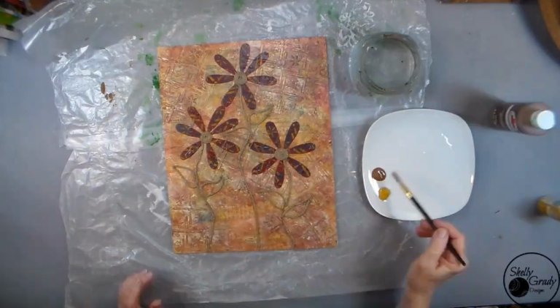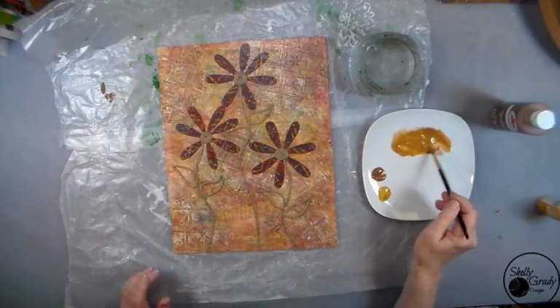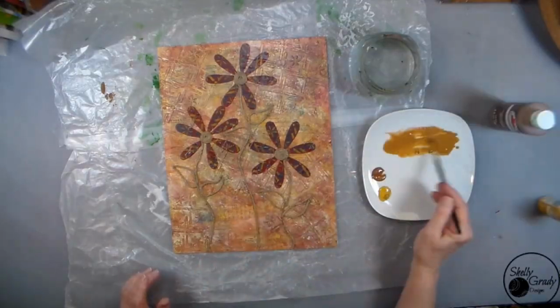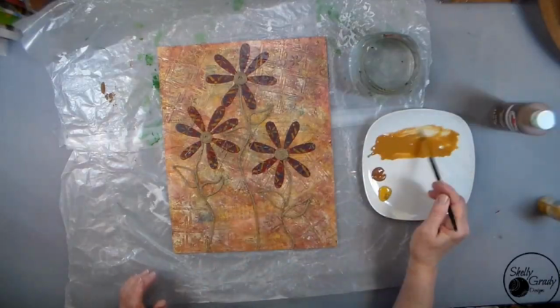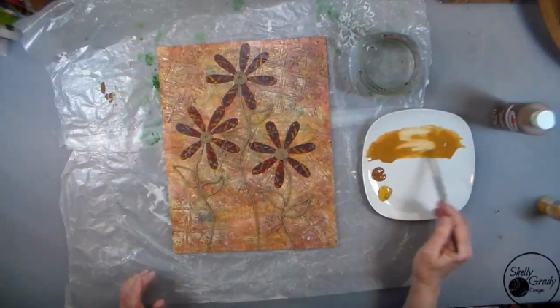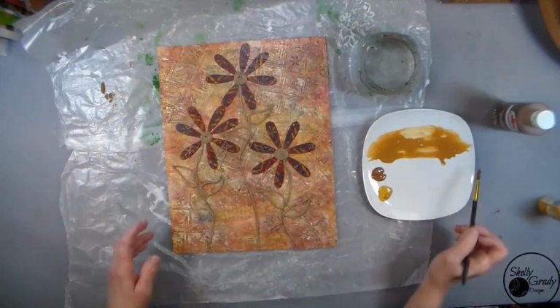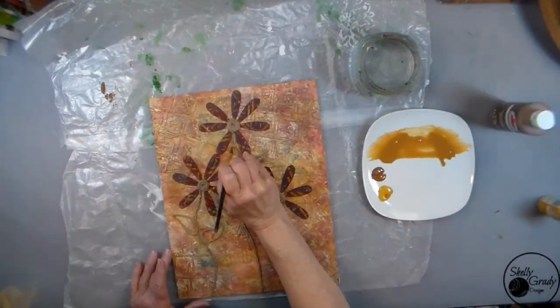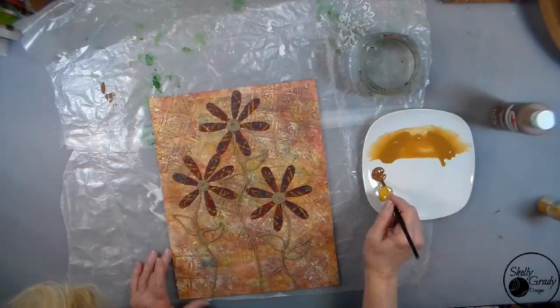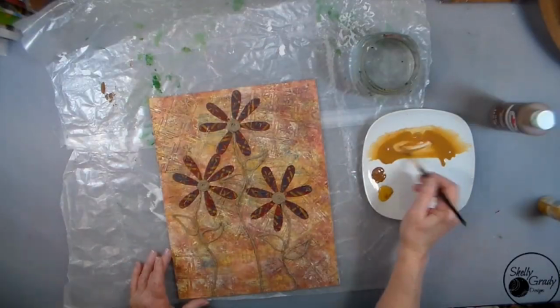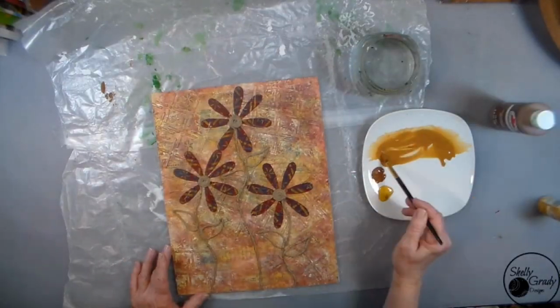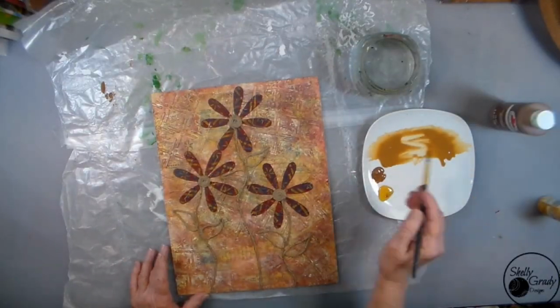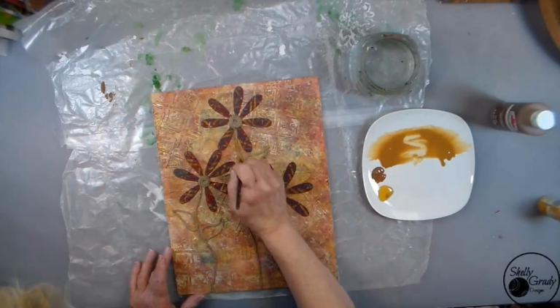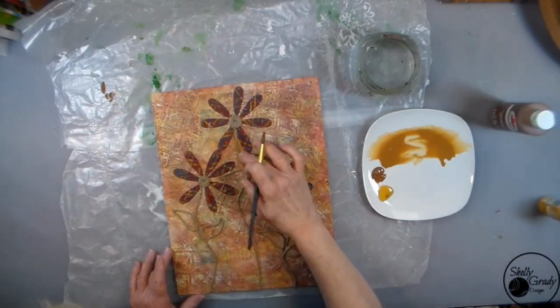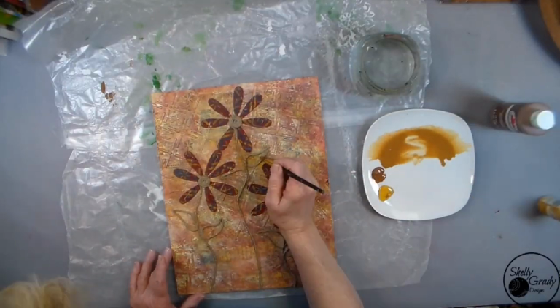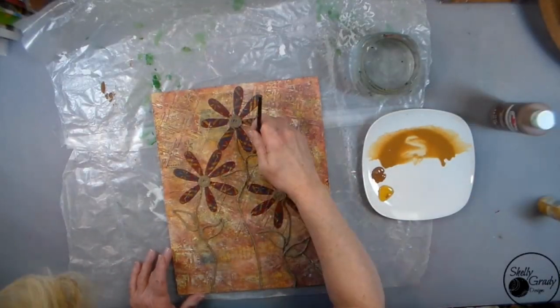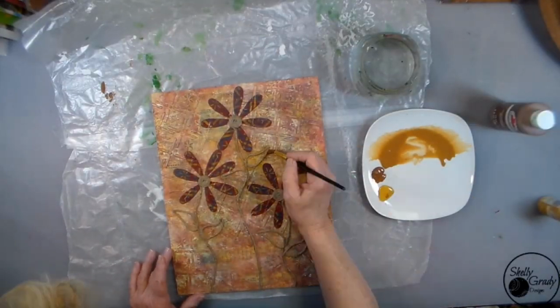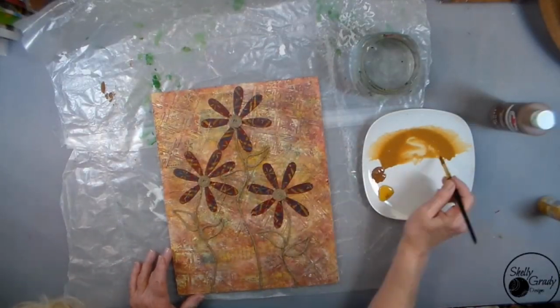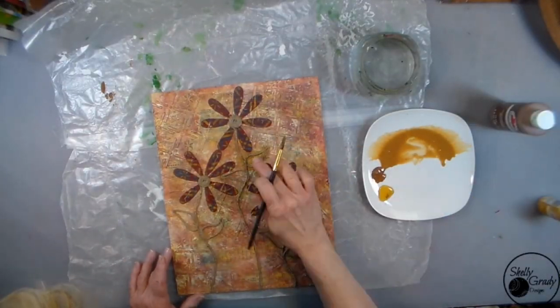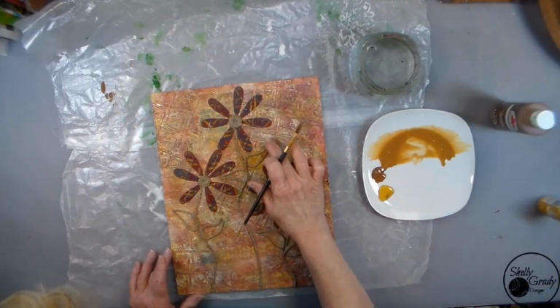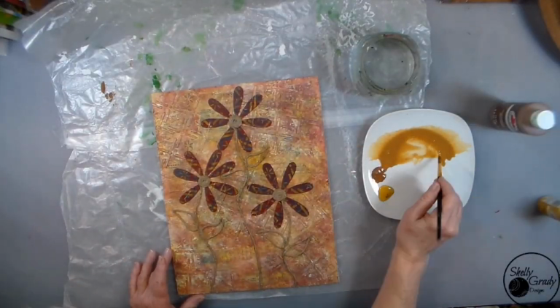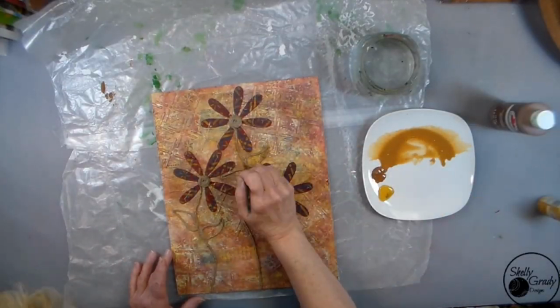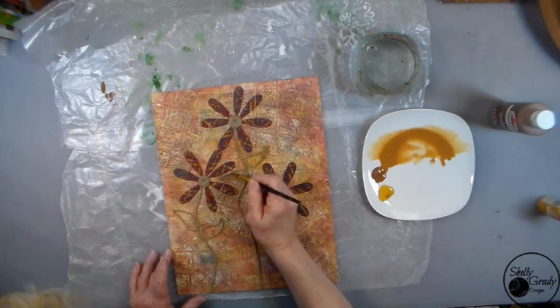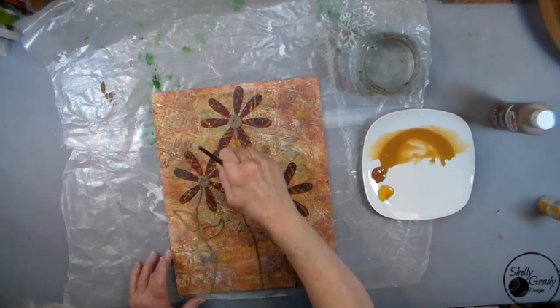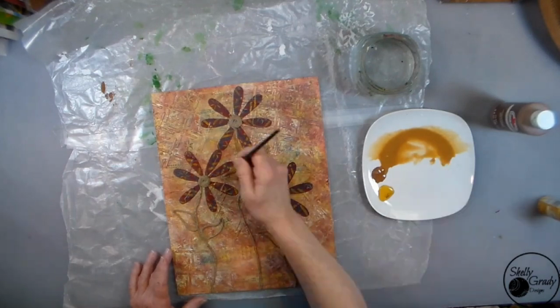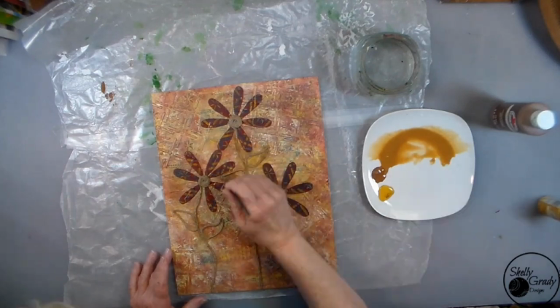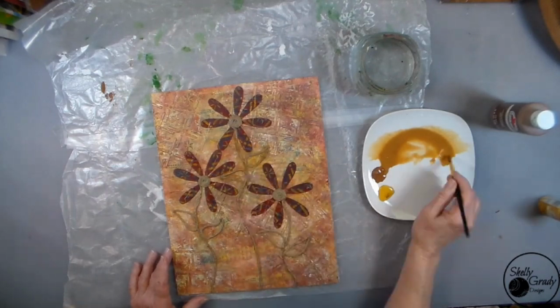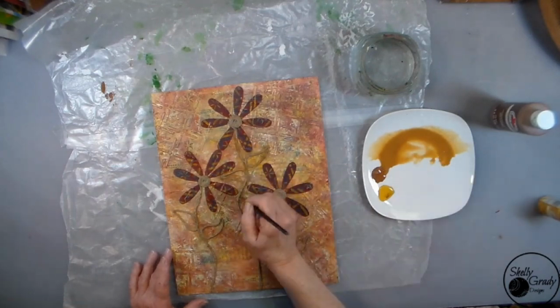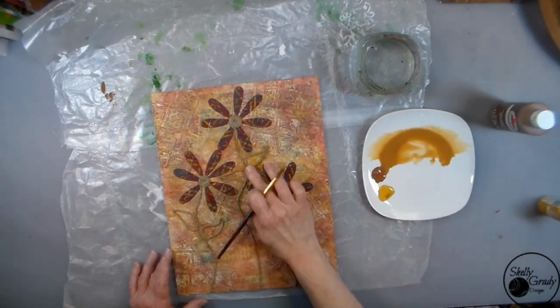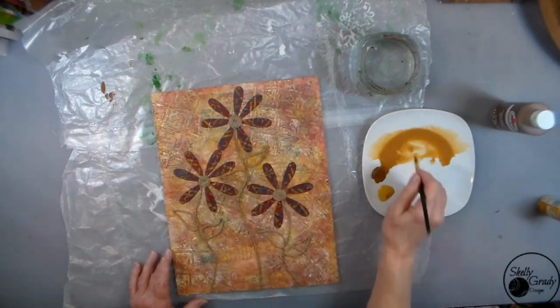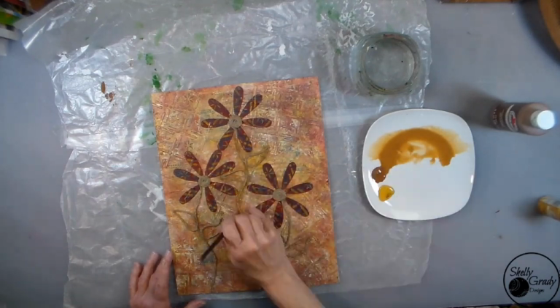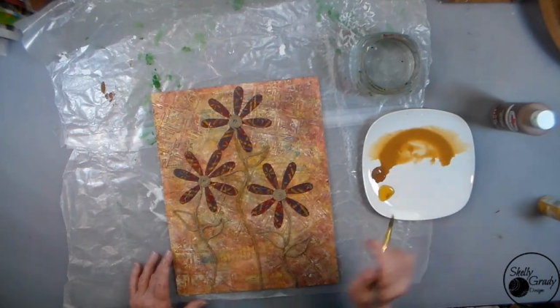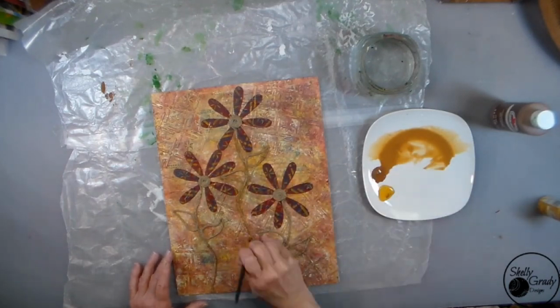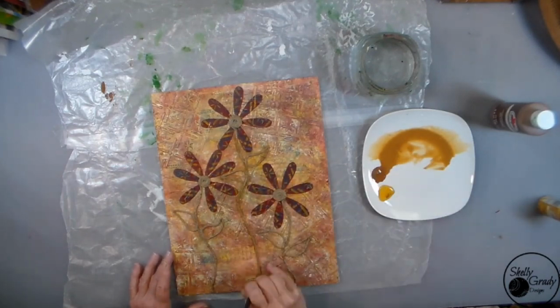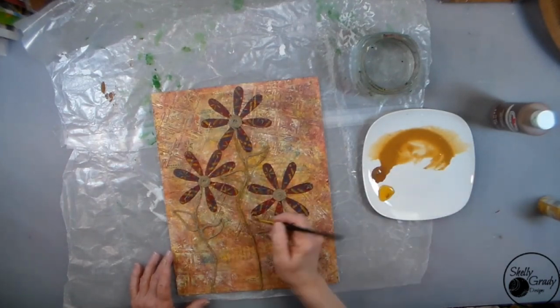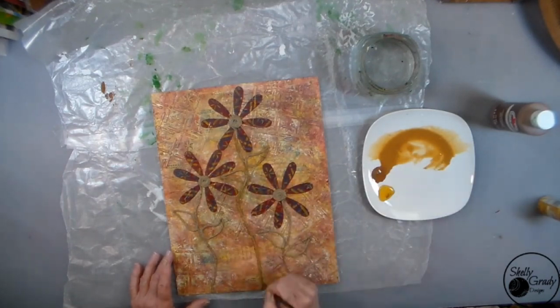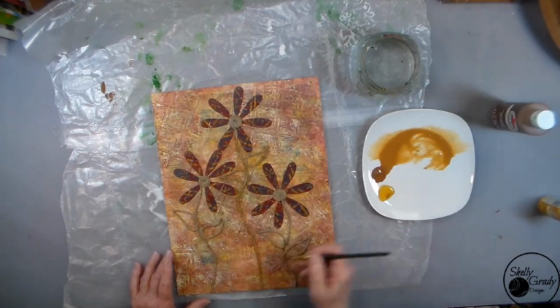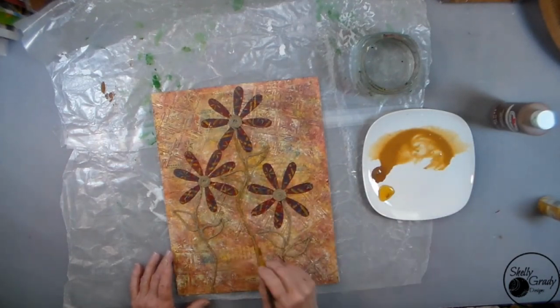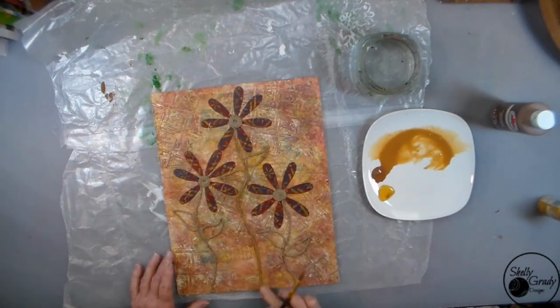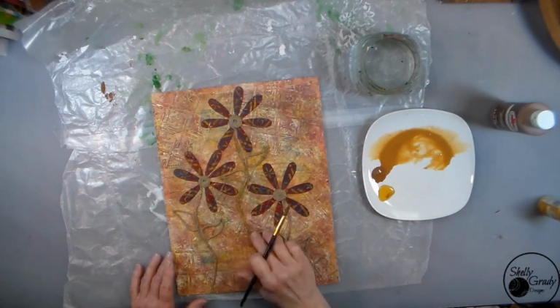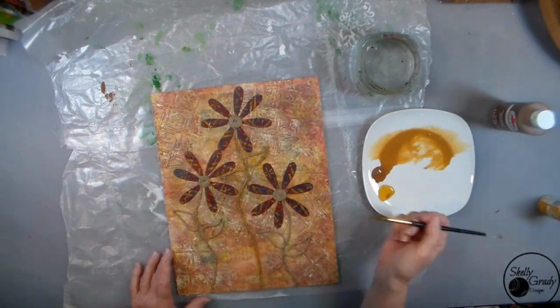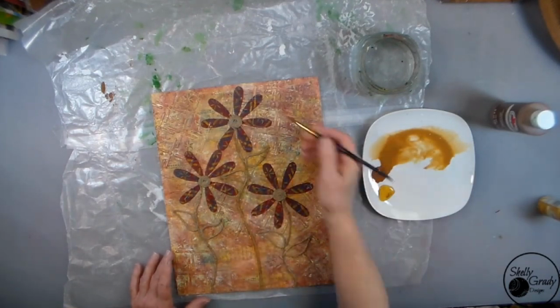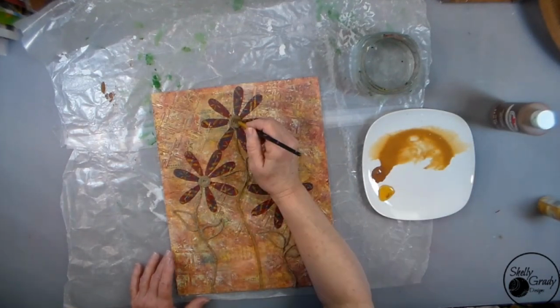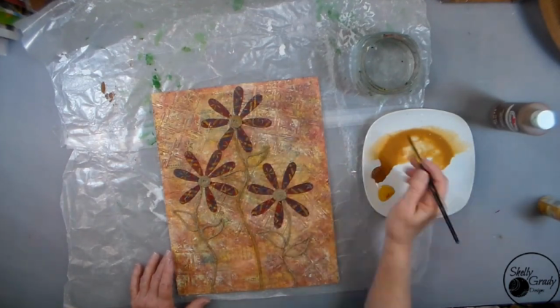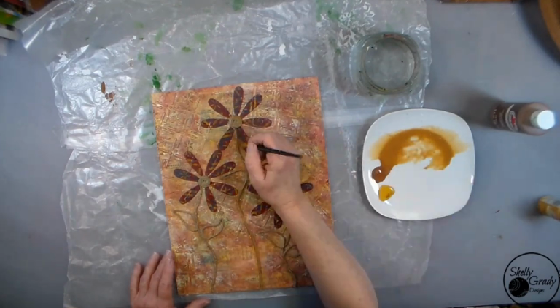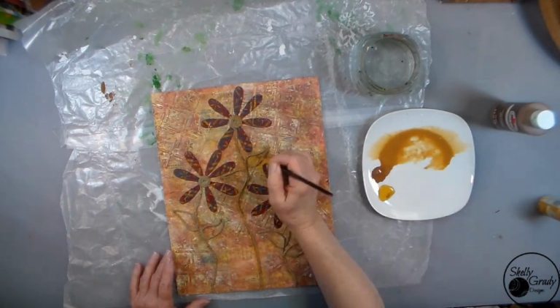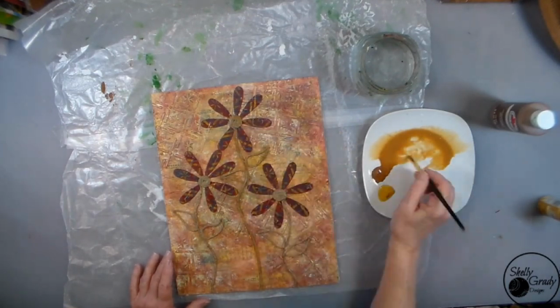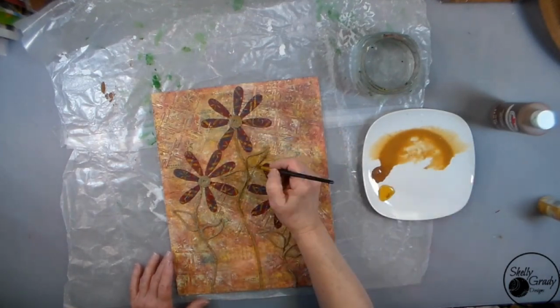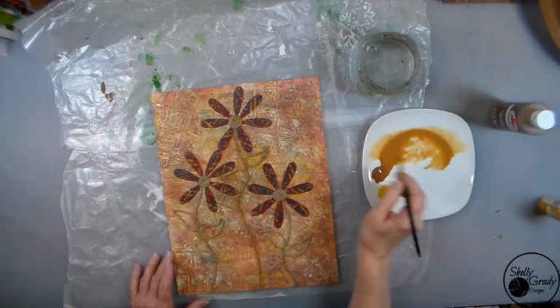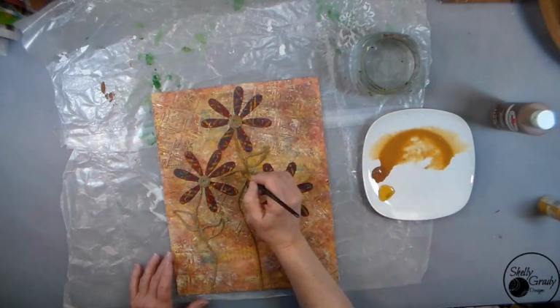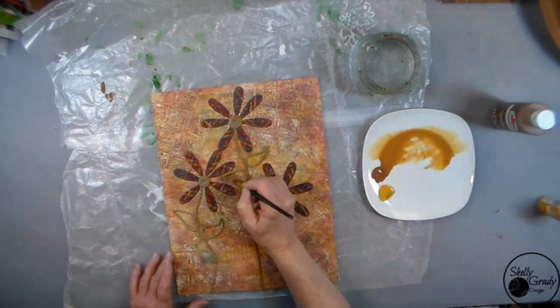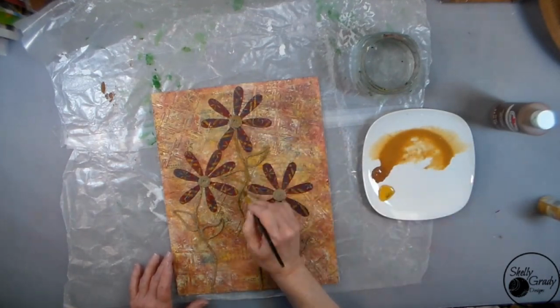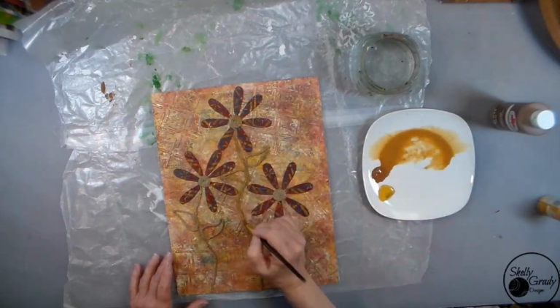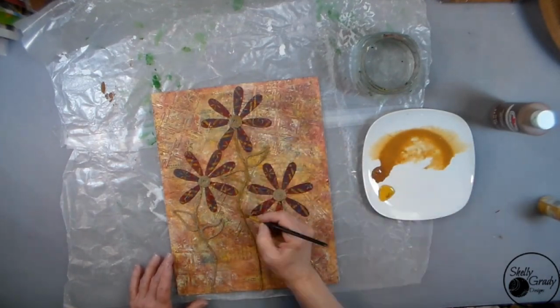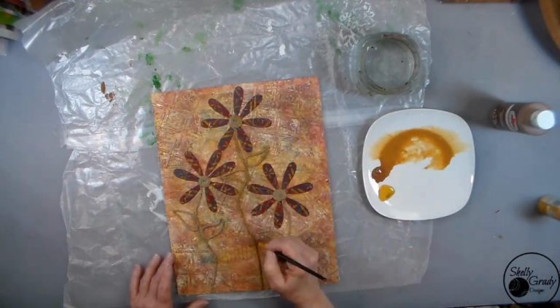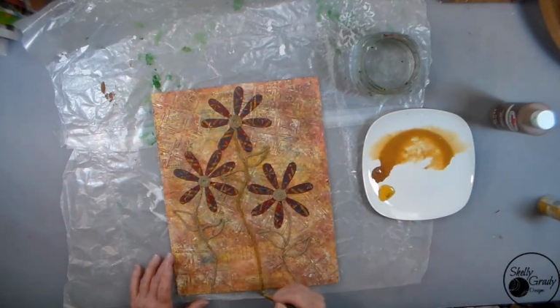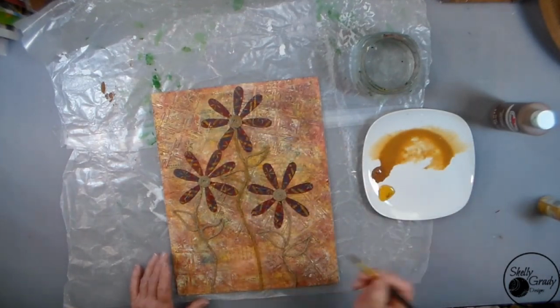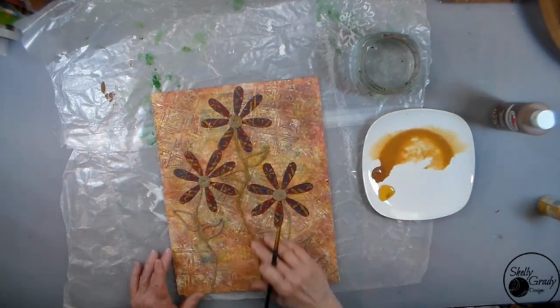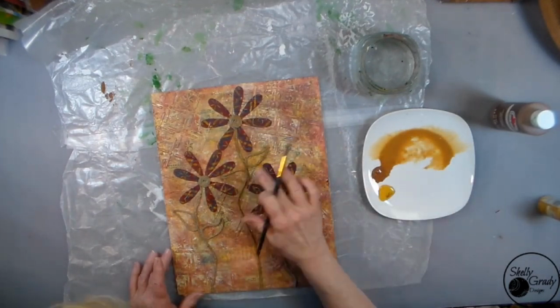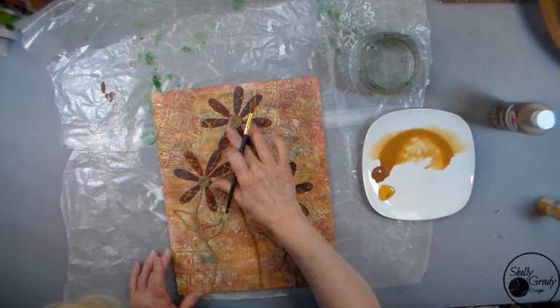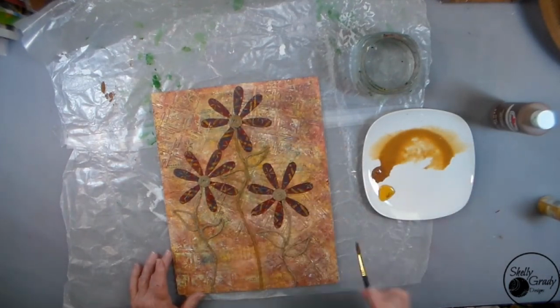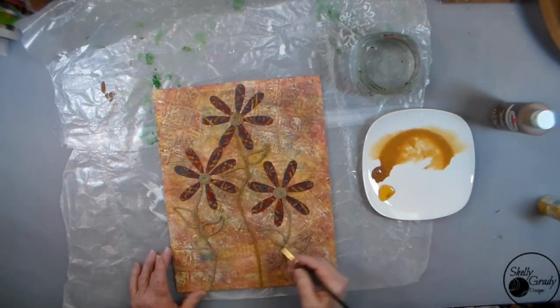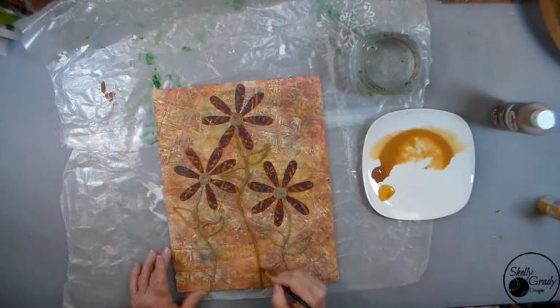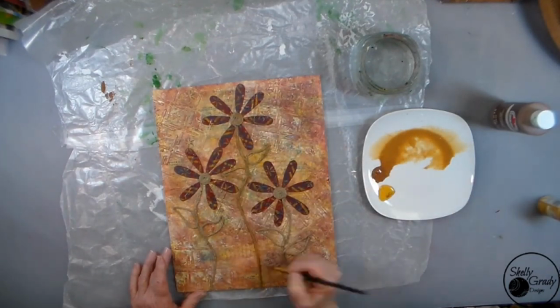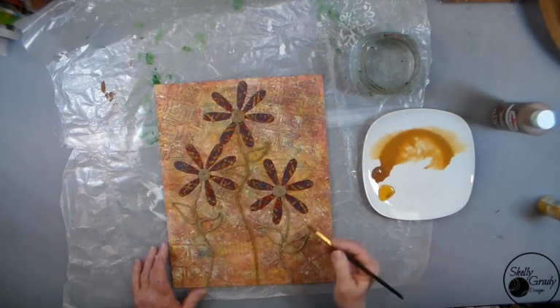Now I'm going to take a little bit of watered-down paint and go over that twine just to jazz it up a bit.